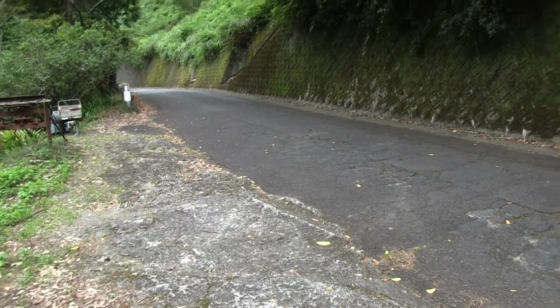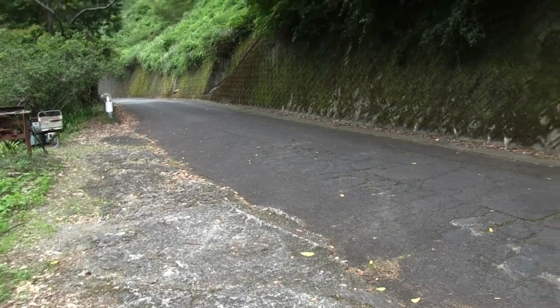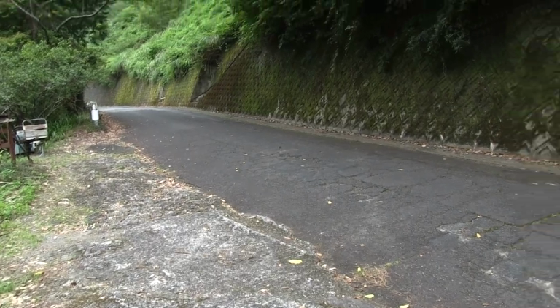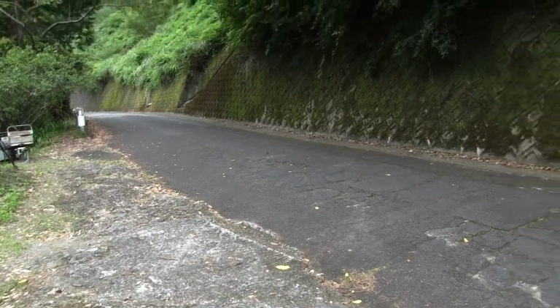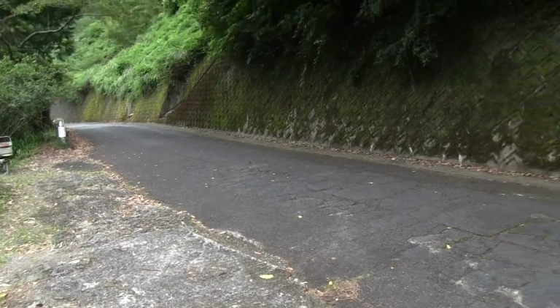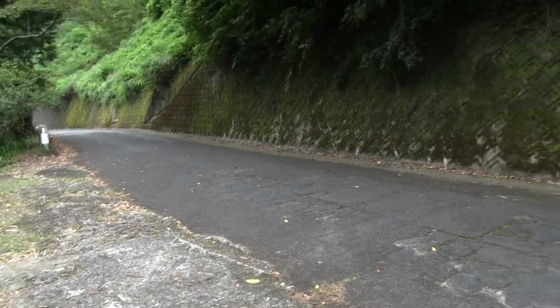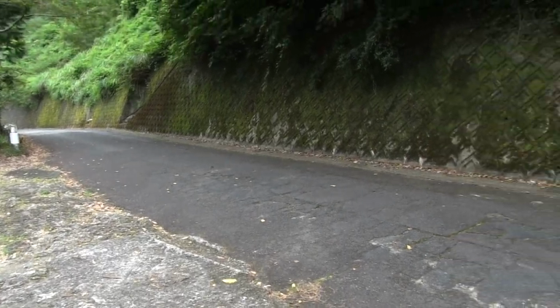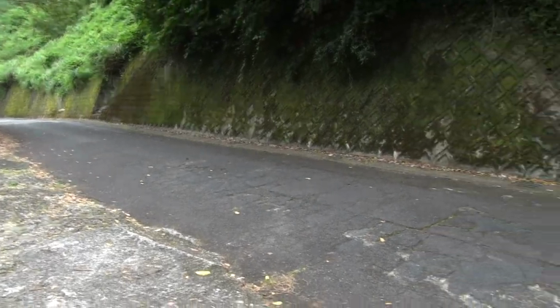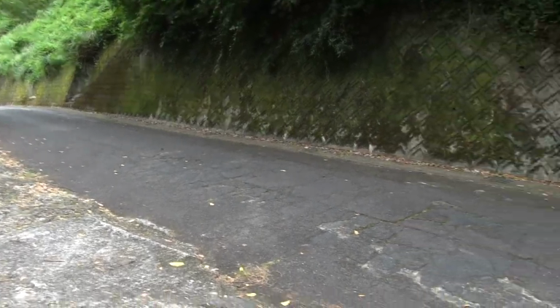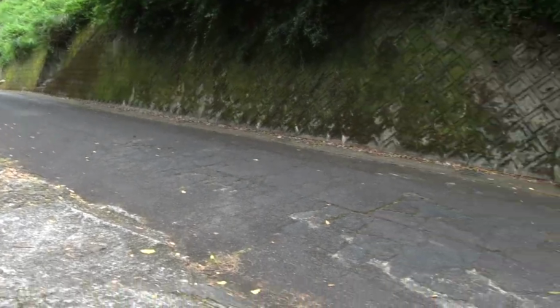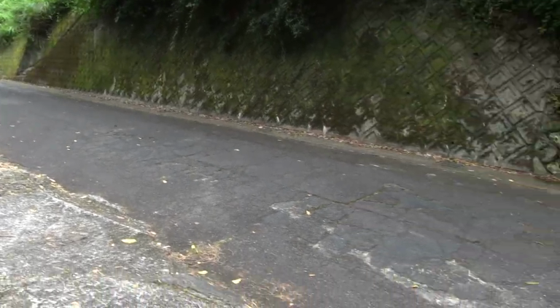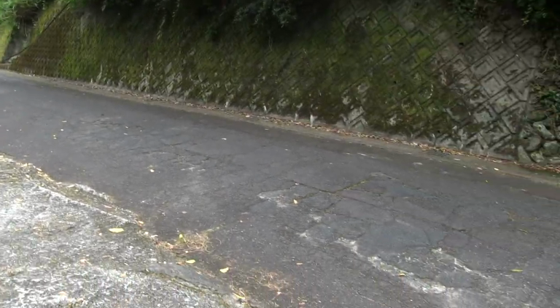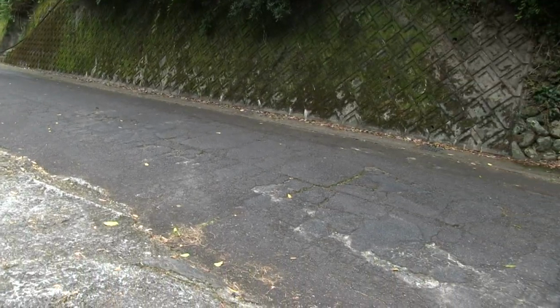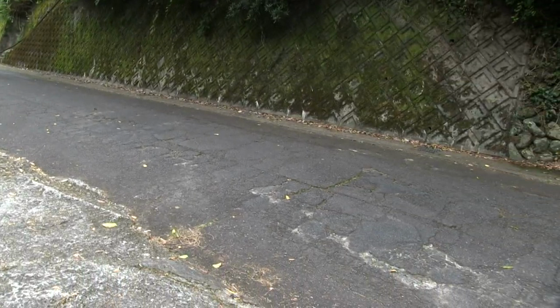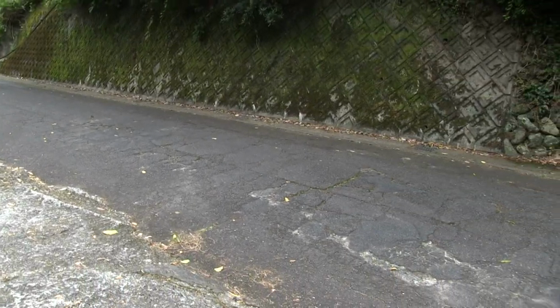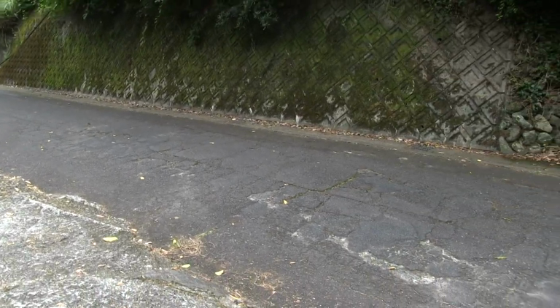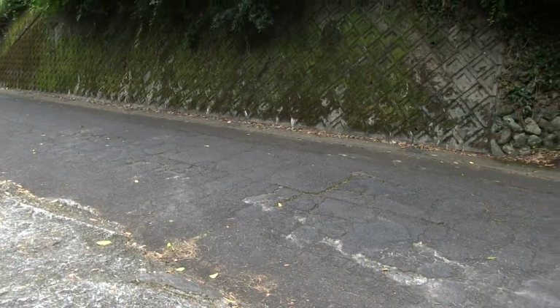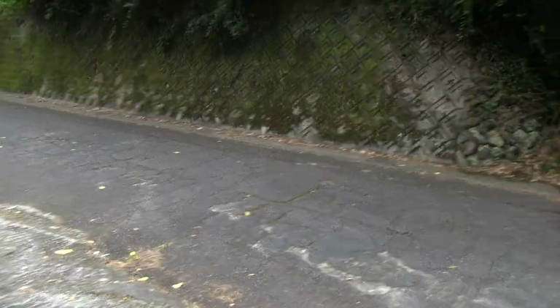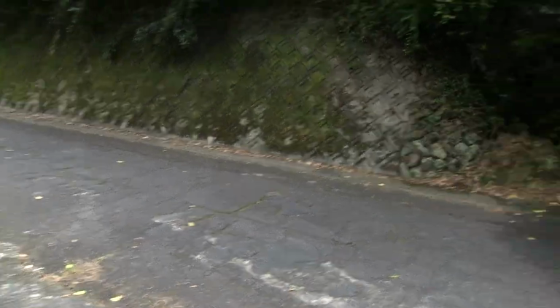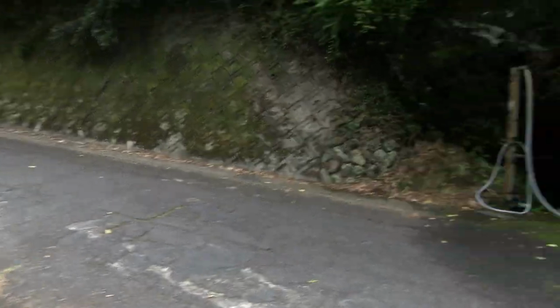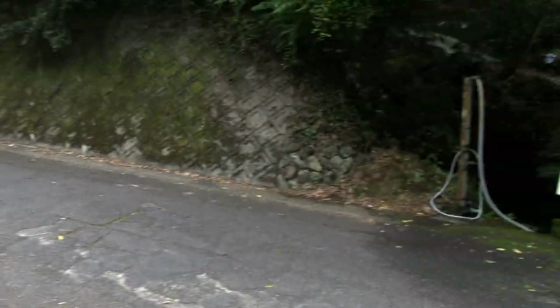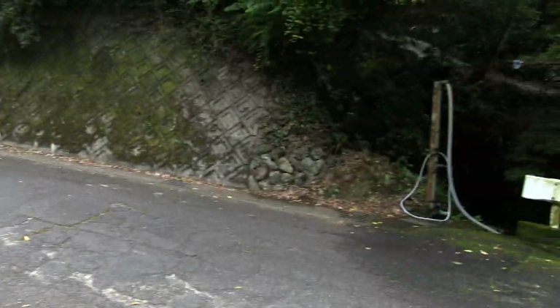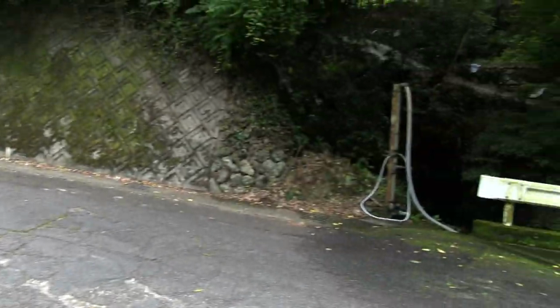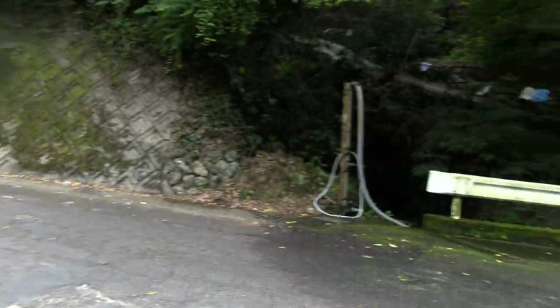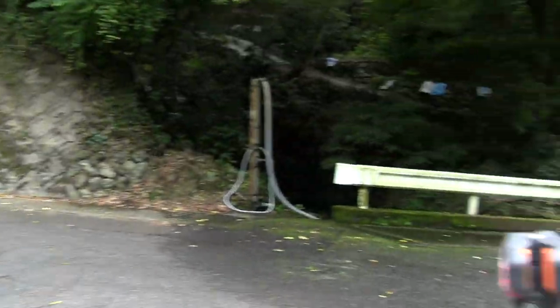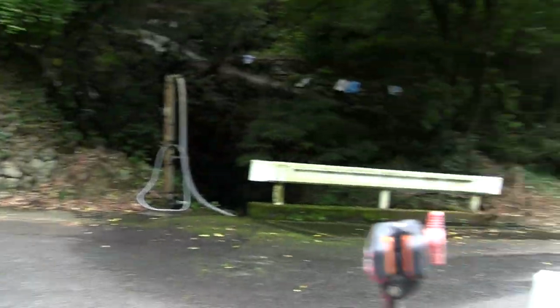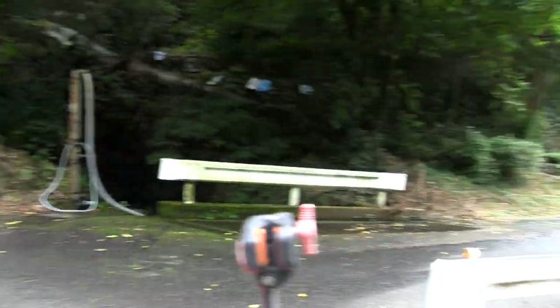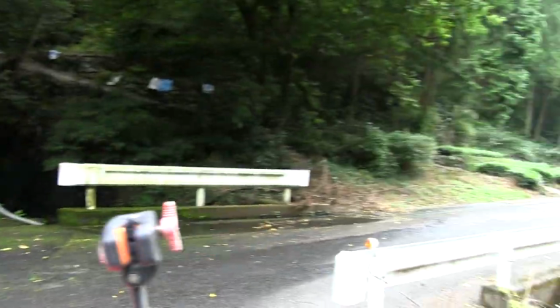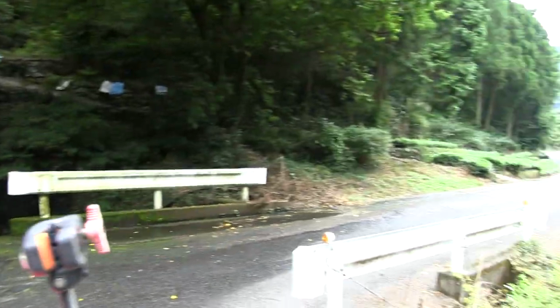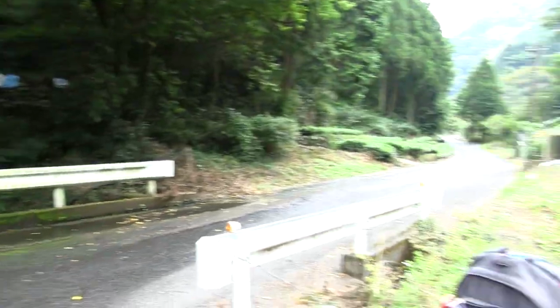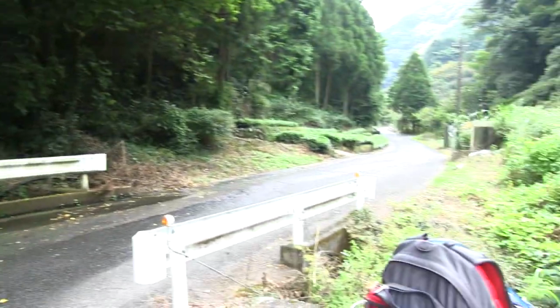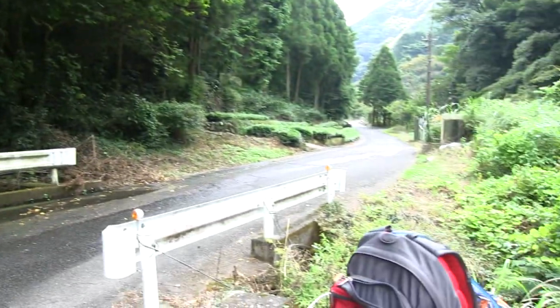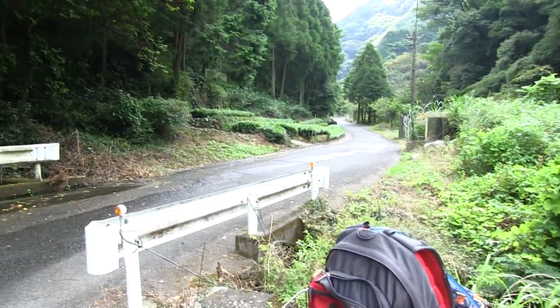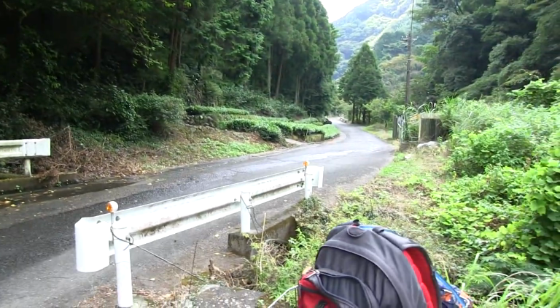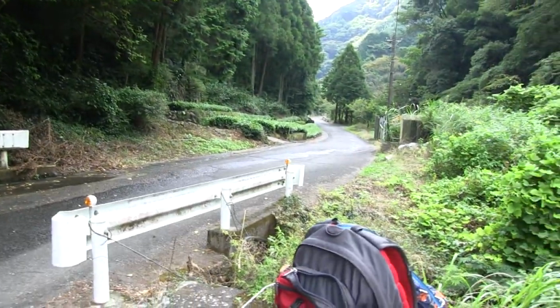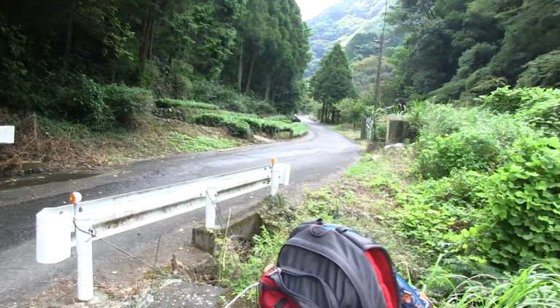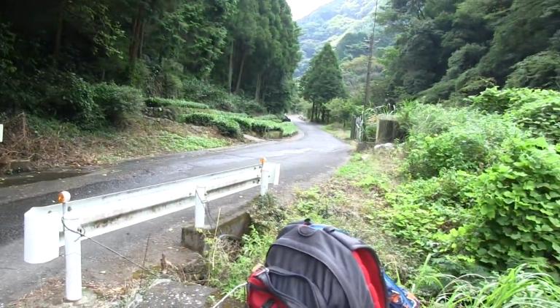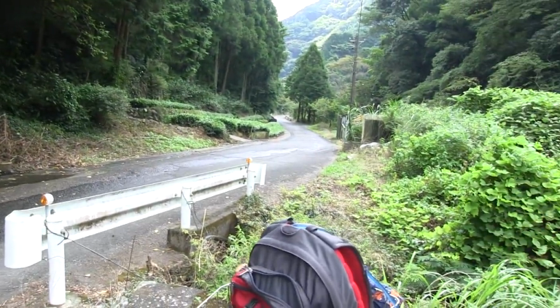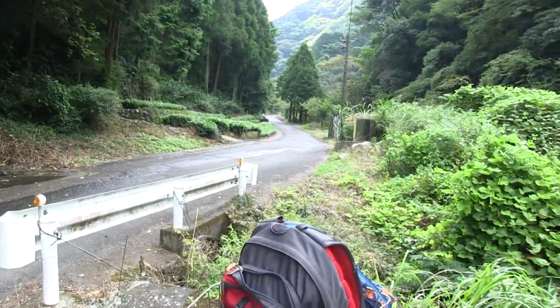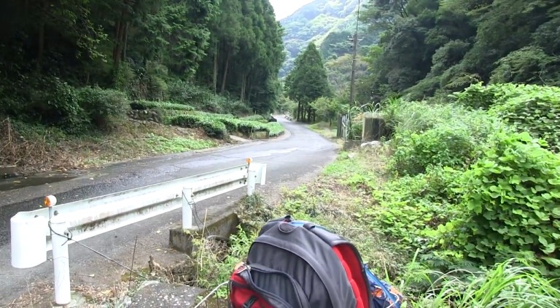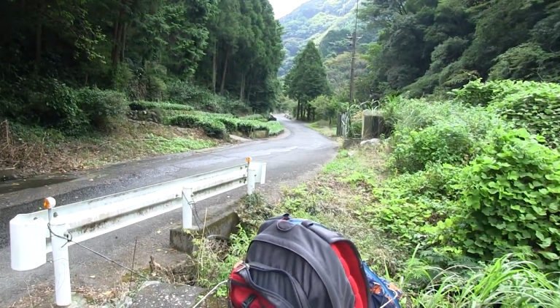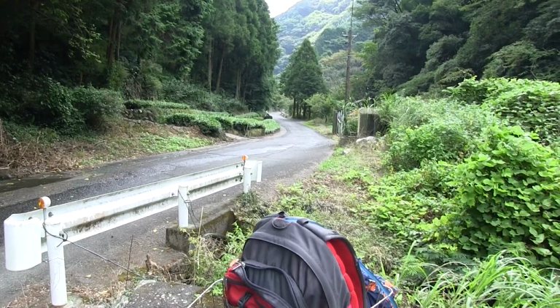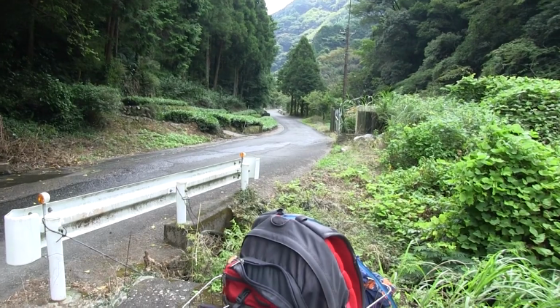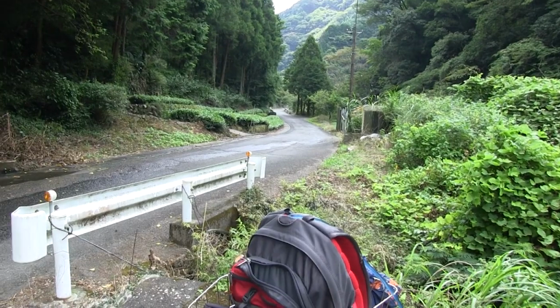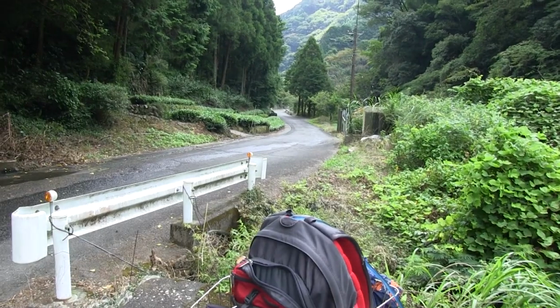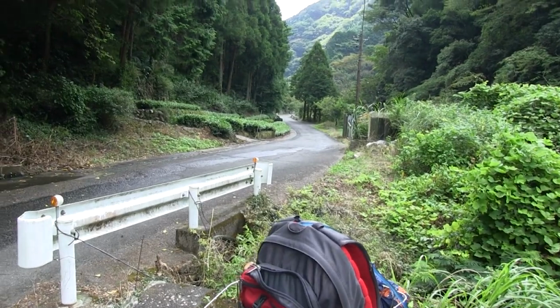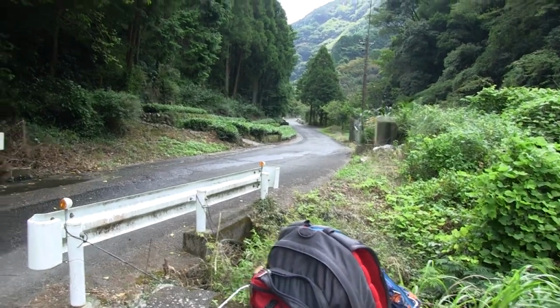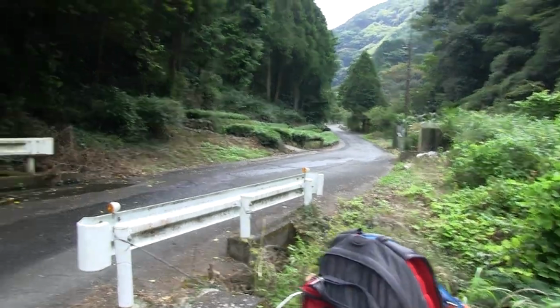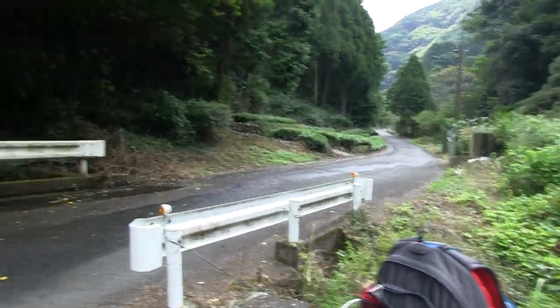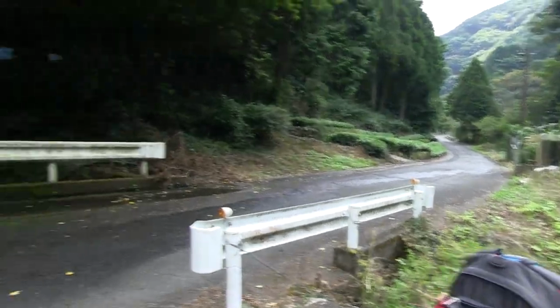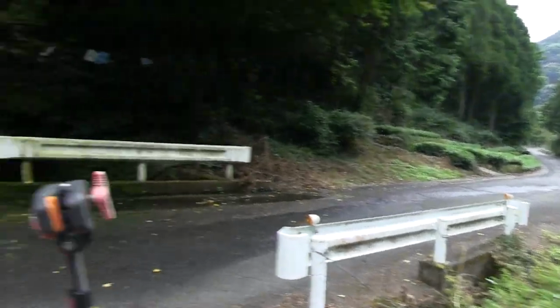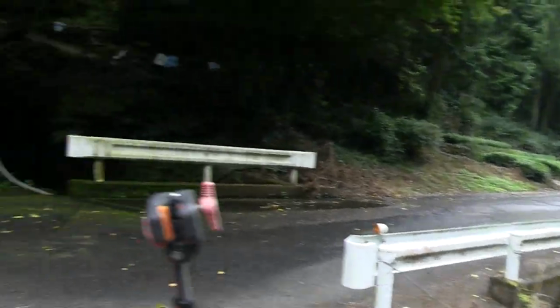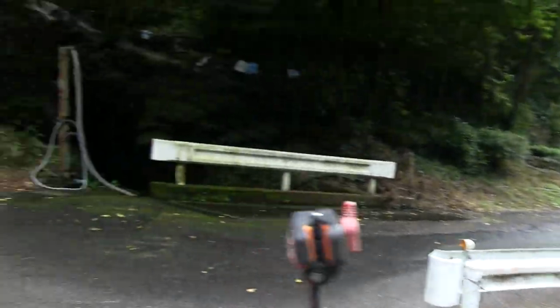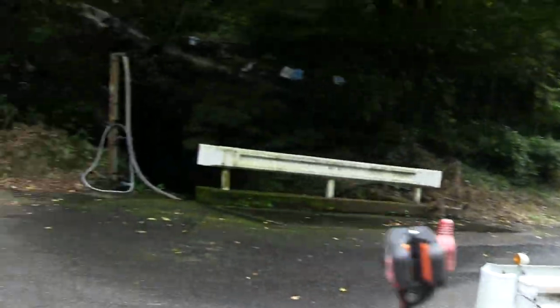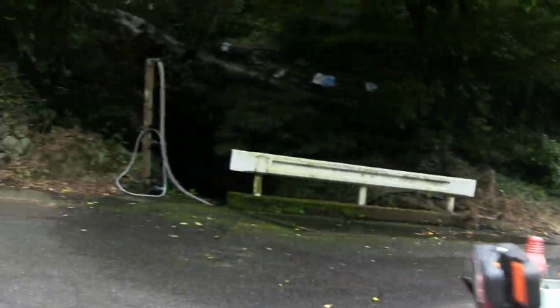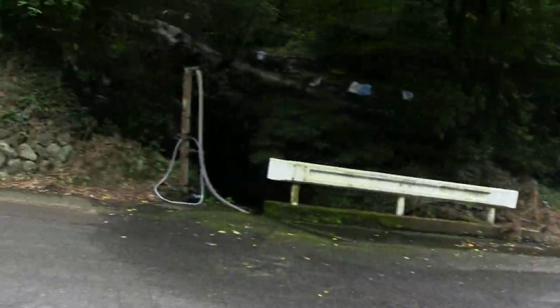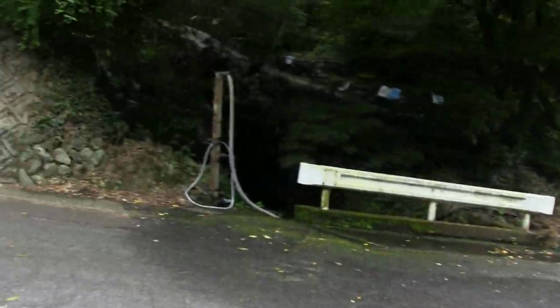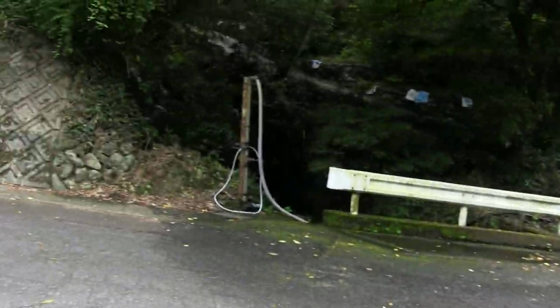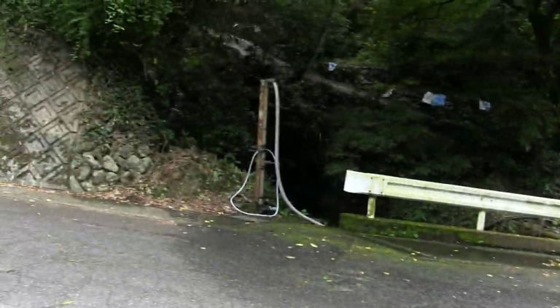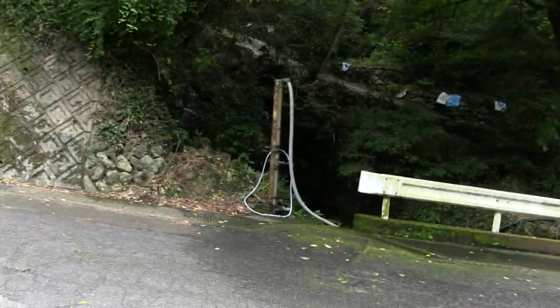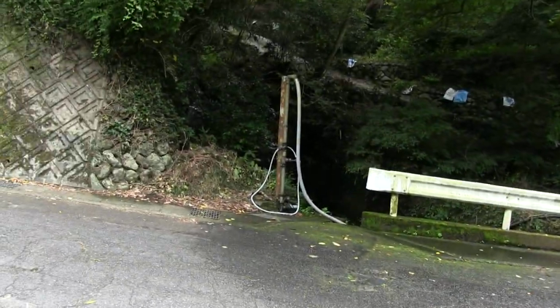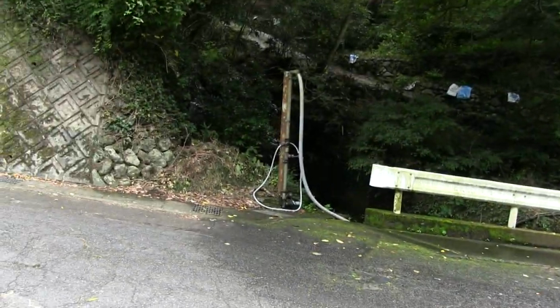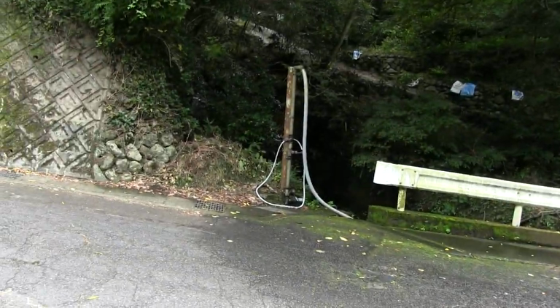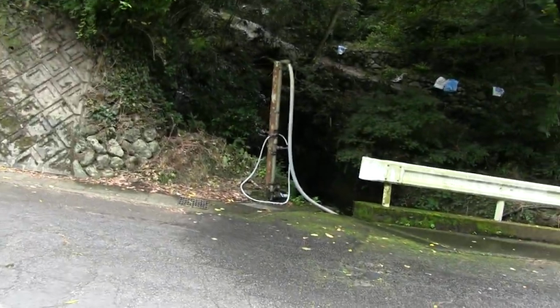Hi guys, it's hot, really really hot climbing this road. Sorry for any wobbliness on the camera, I'm gonna go over here and get a little relief.